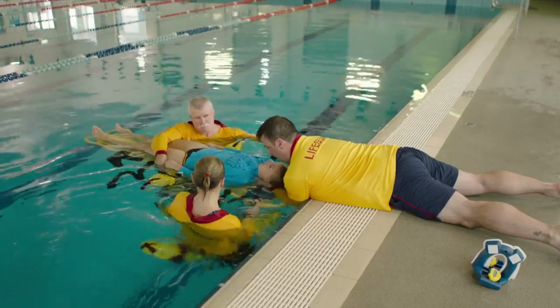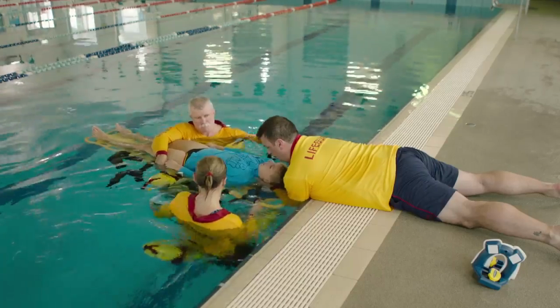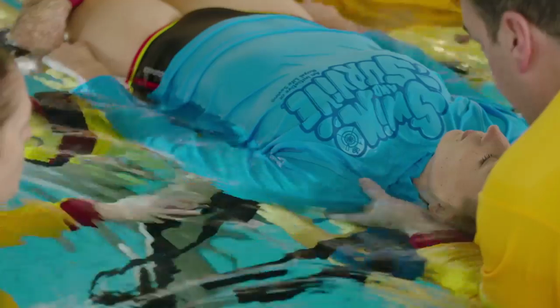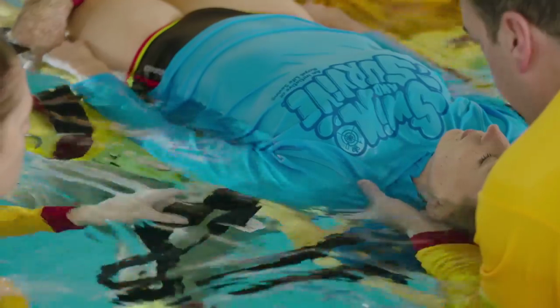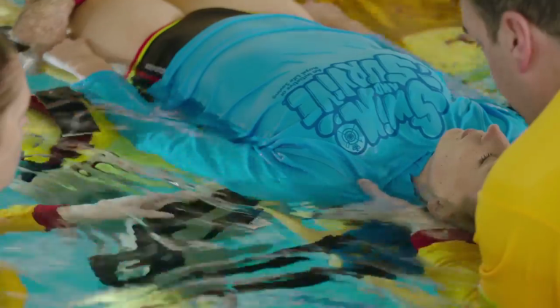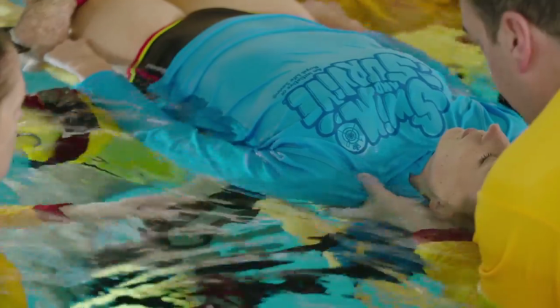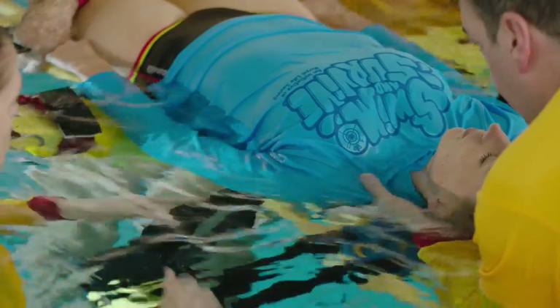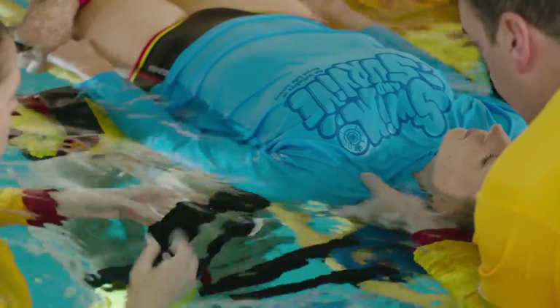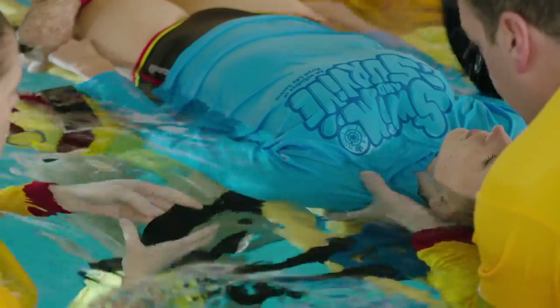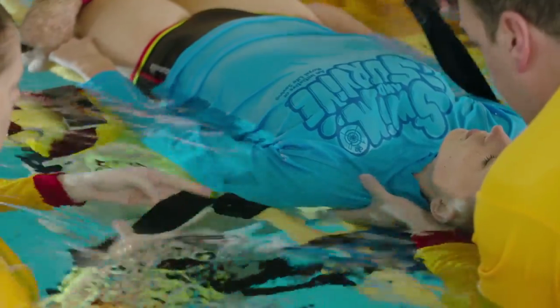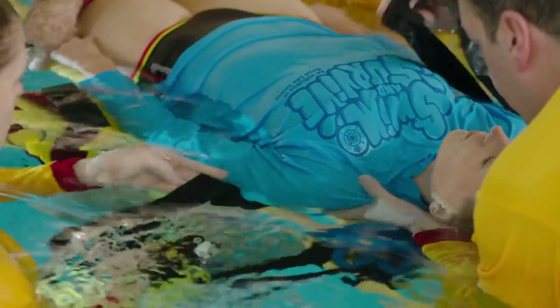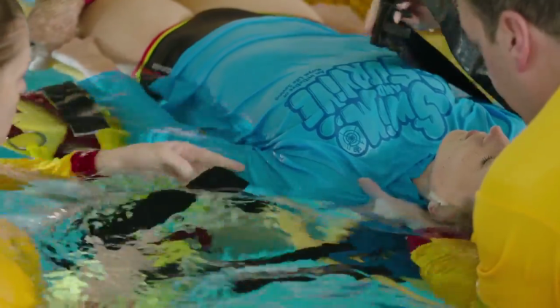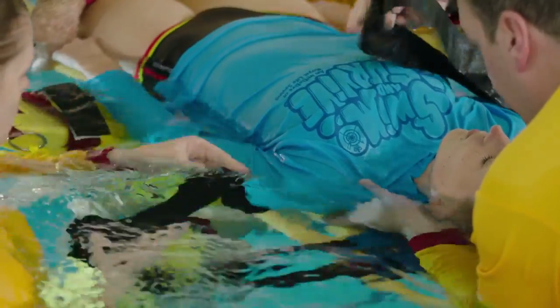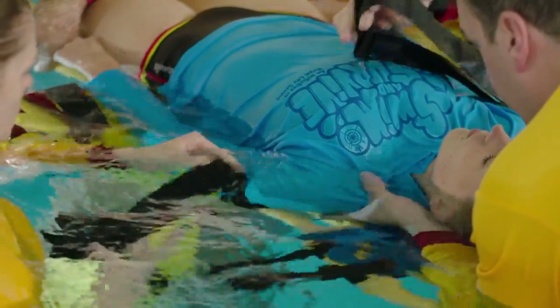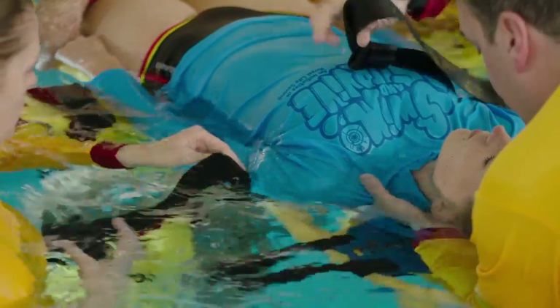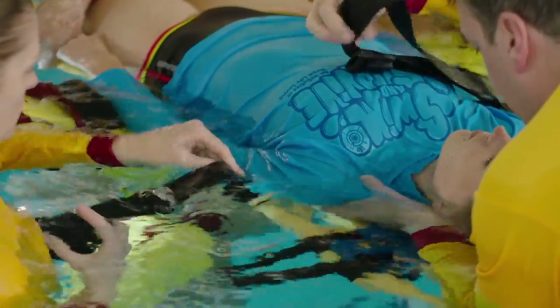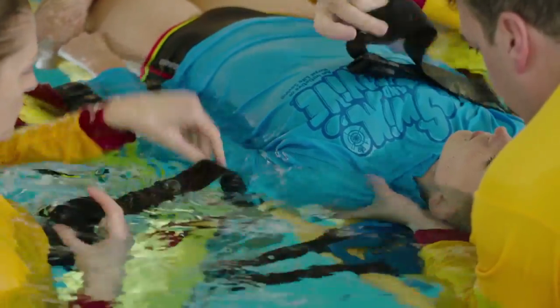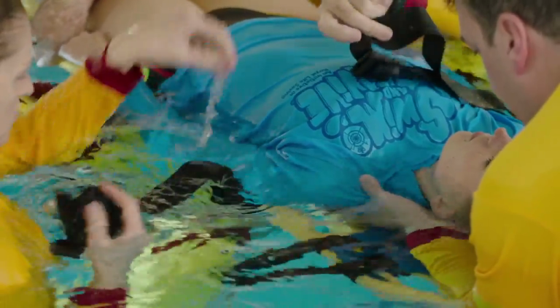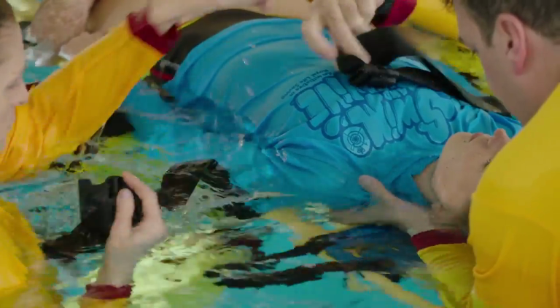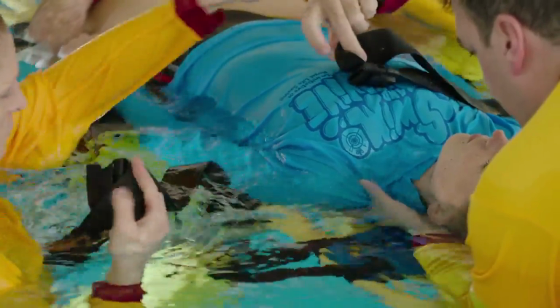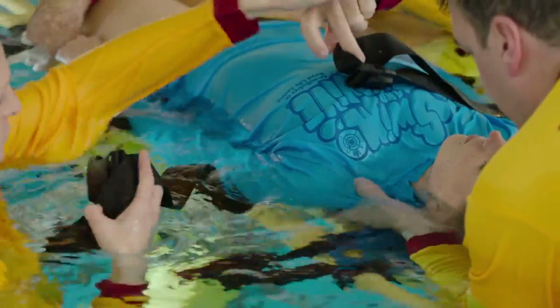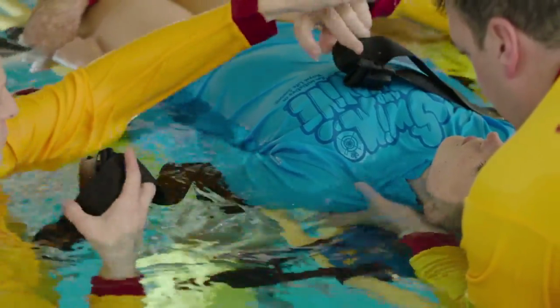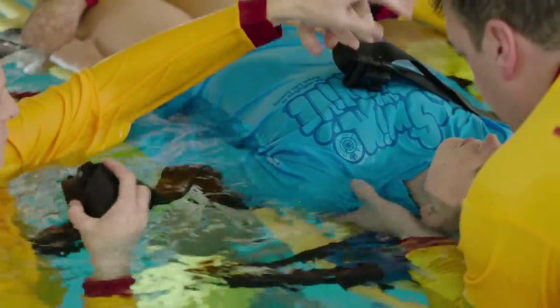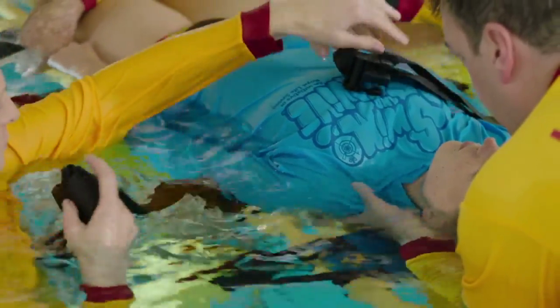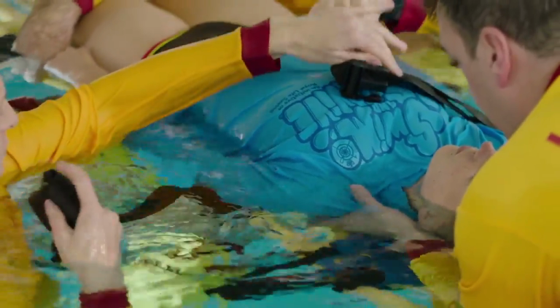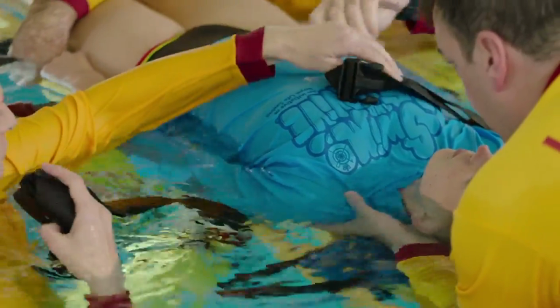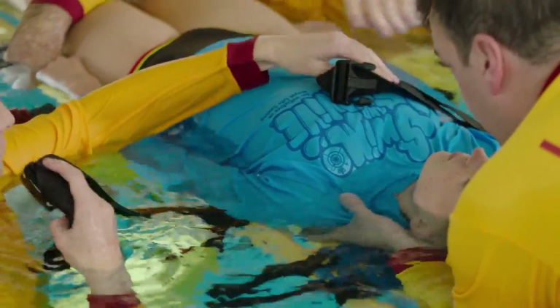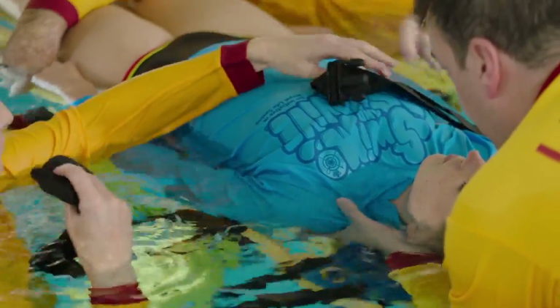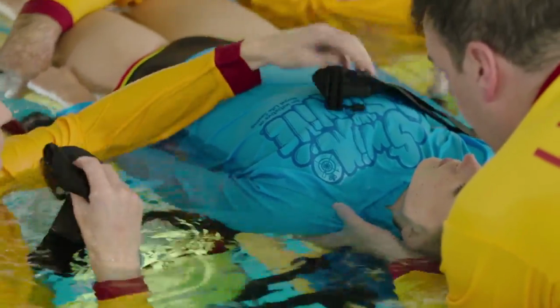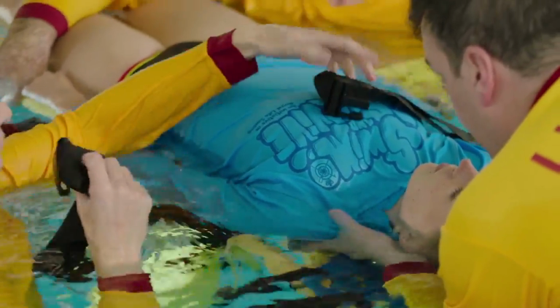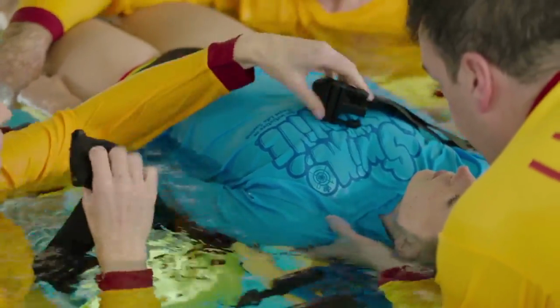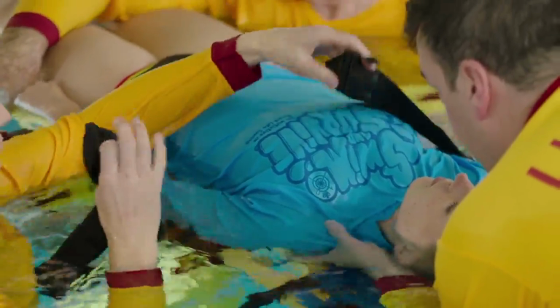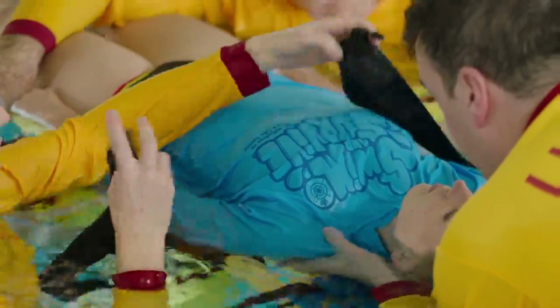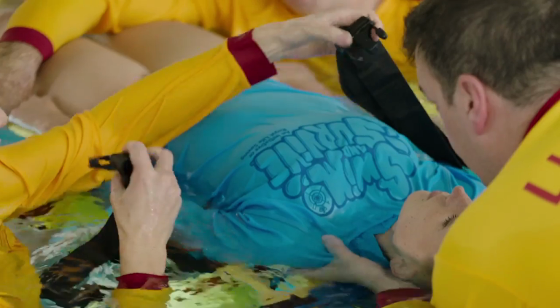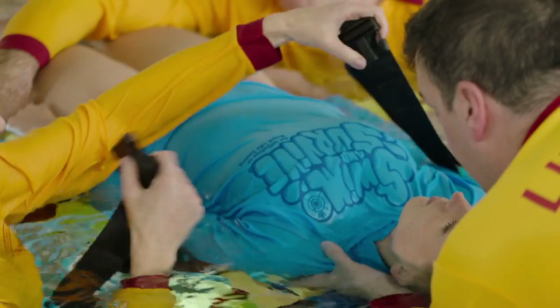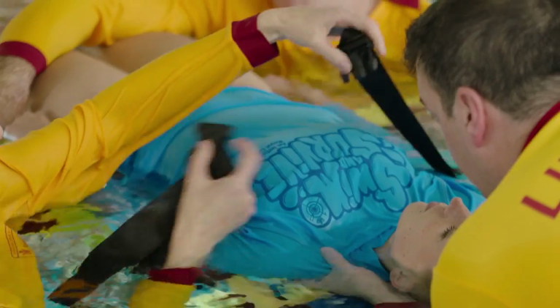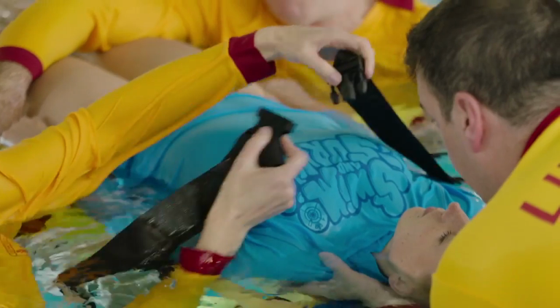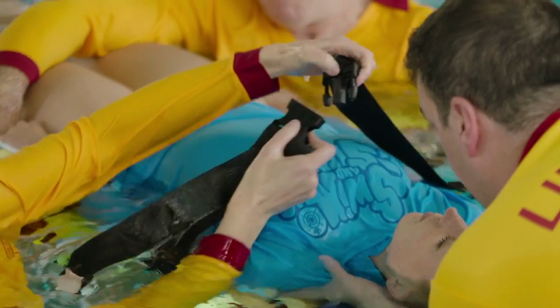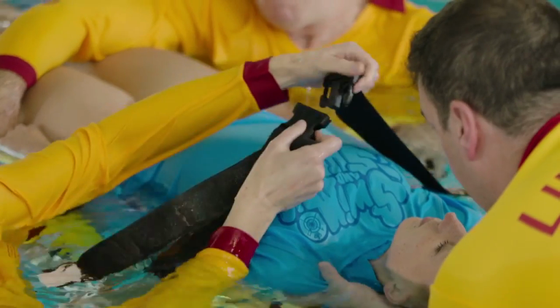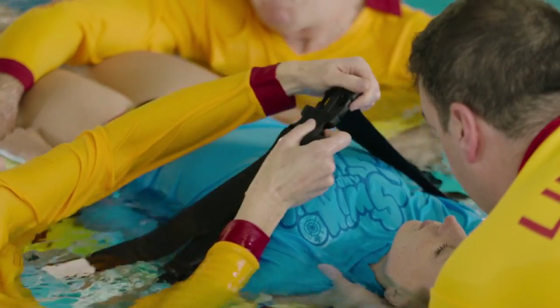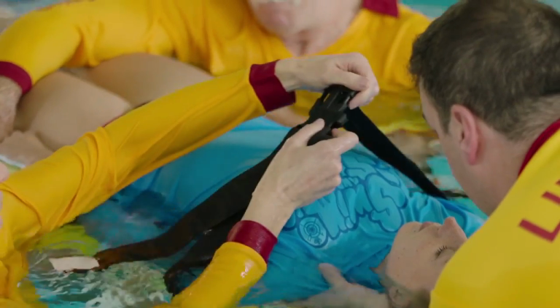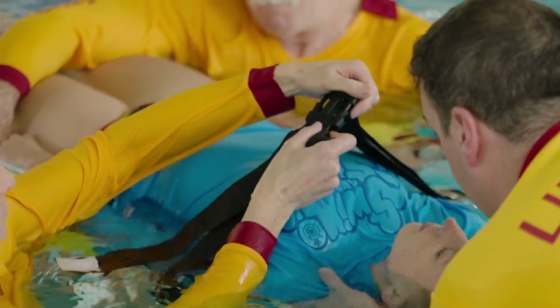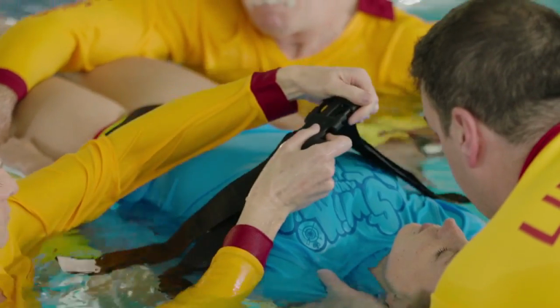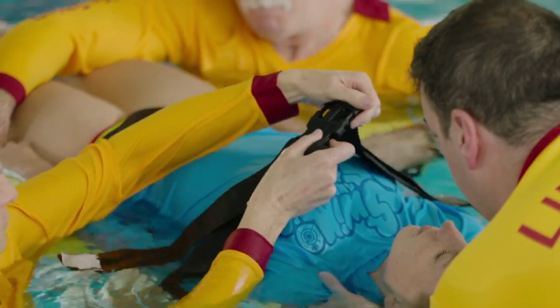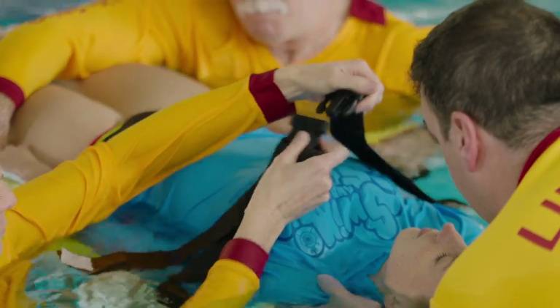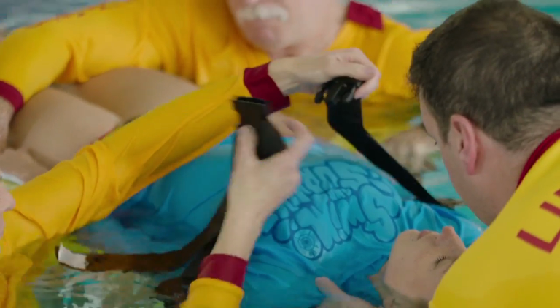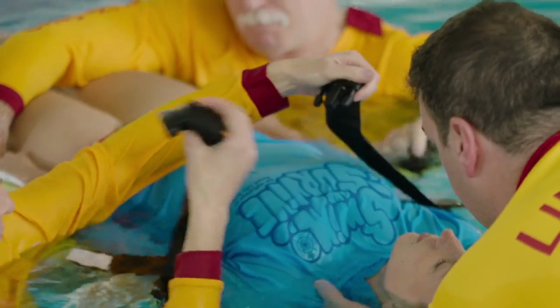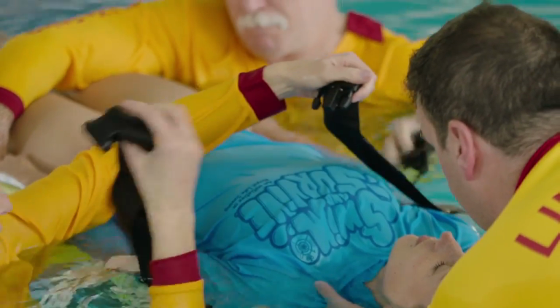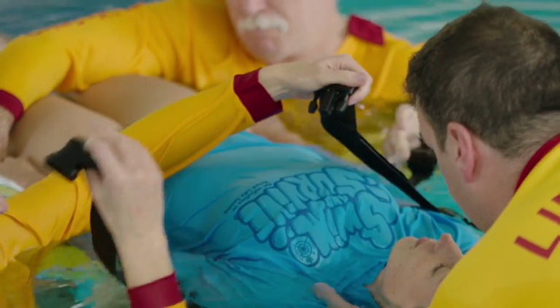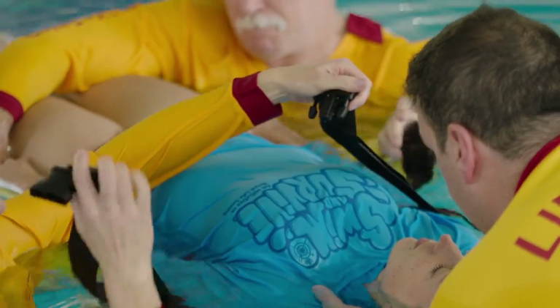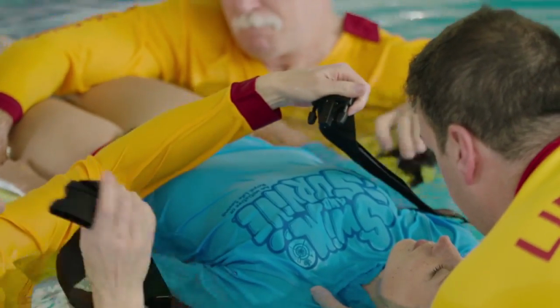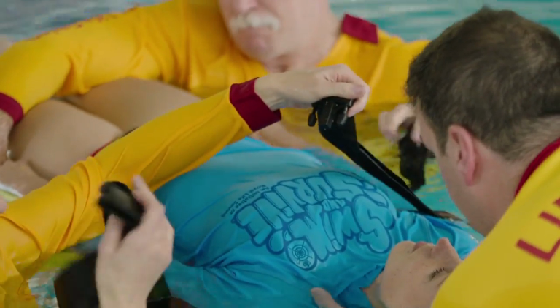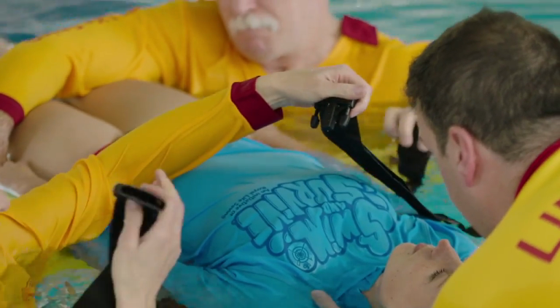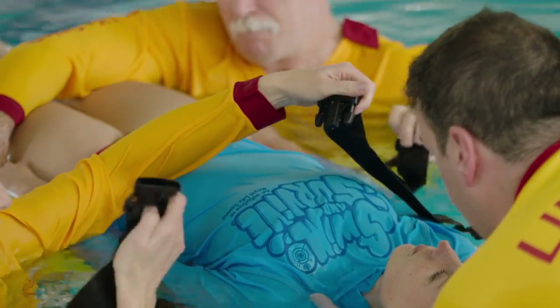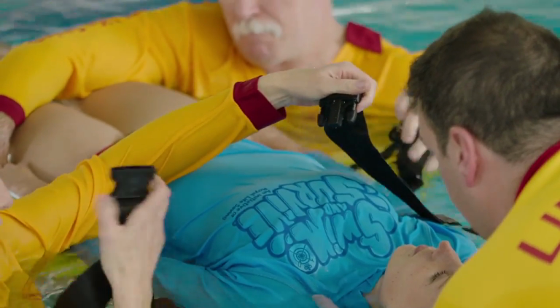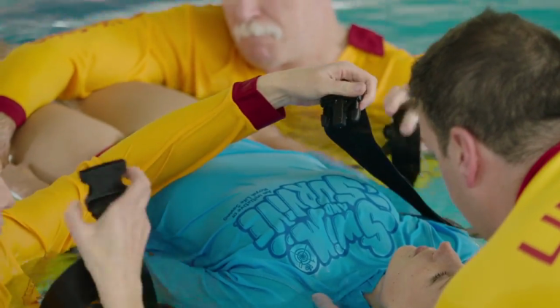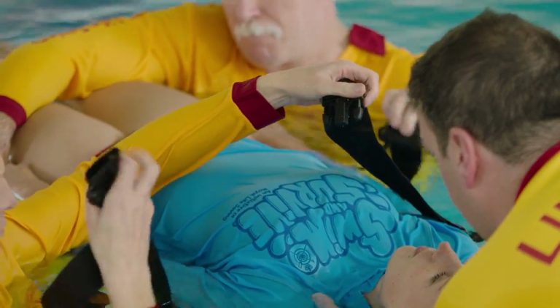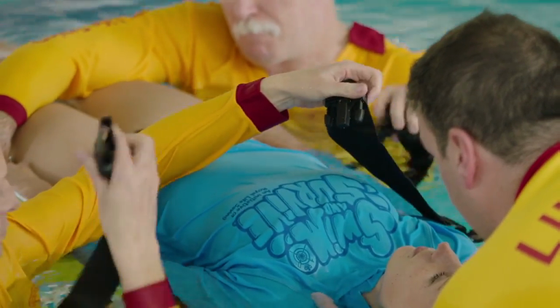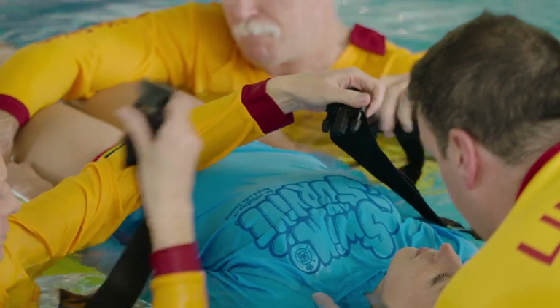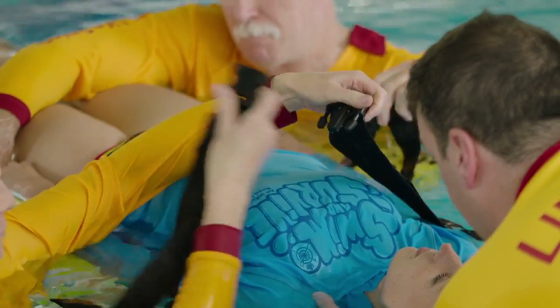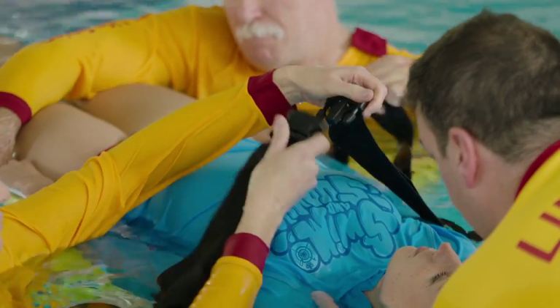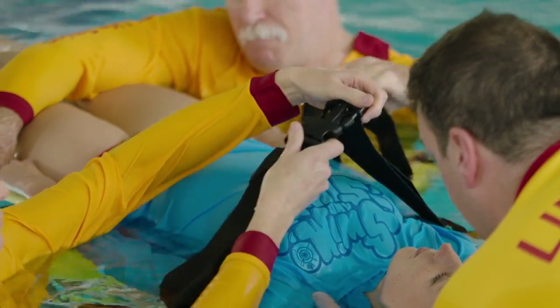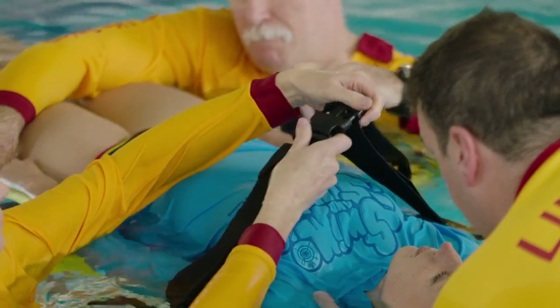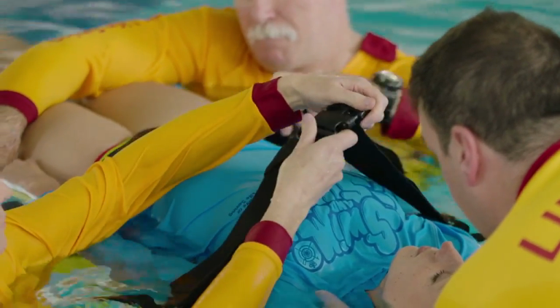The chest strap should be below the armpits and as high over the thoracic cage as possible without restricting breathing.